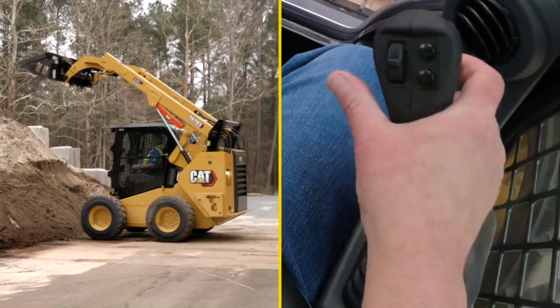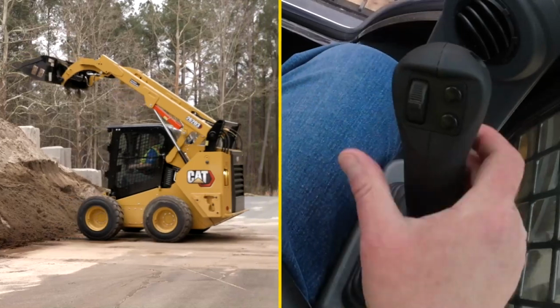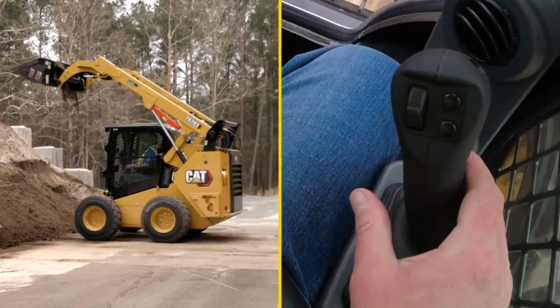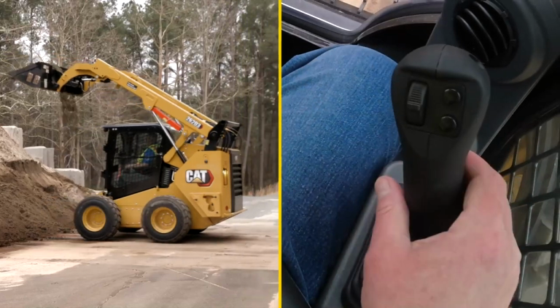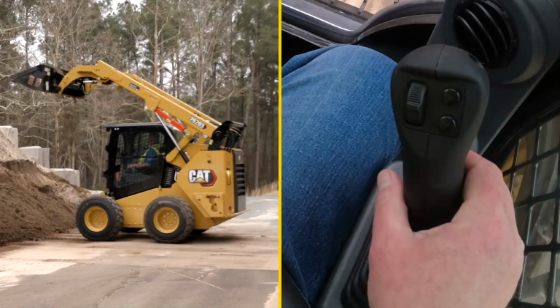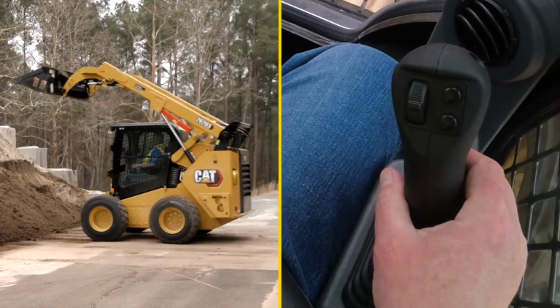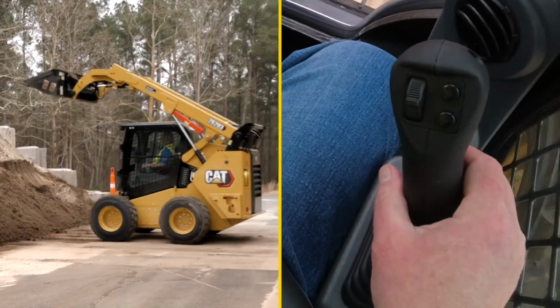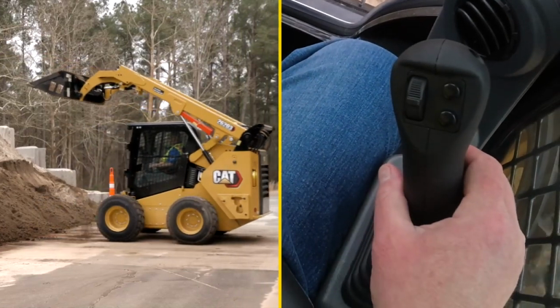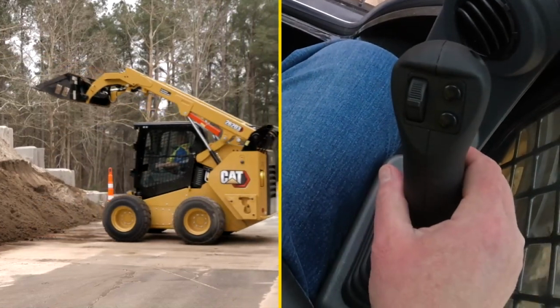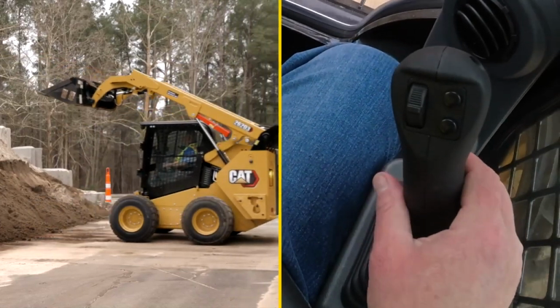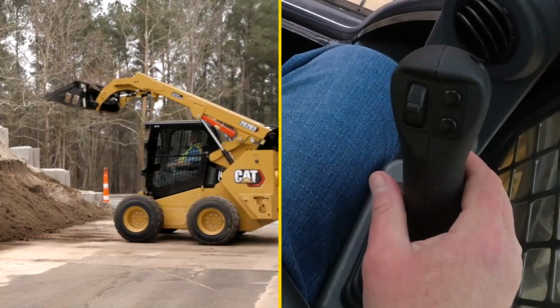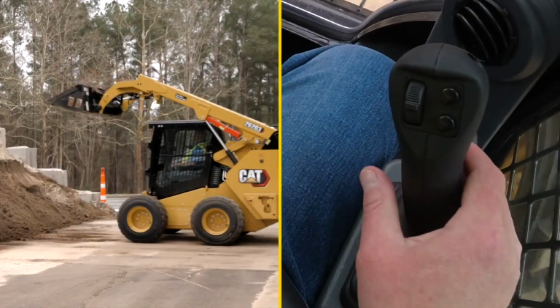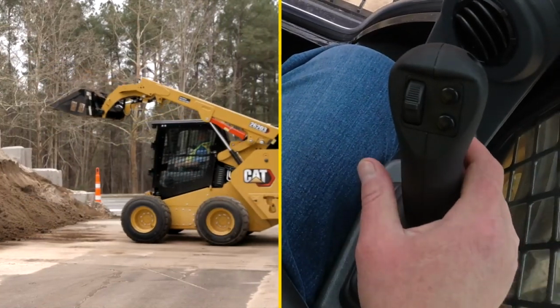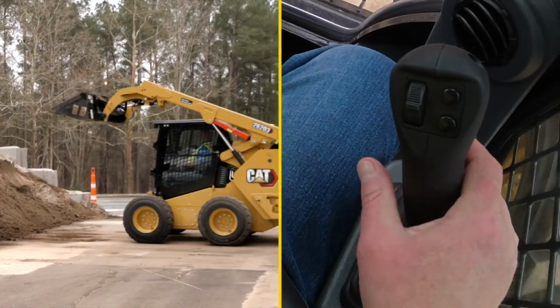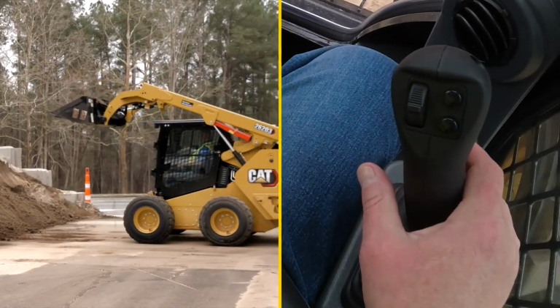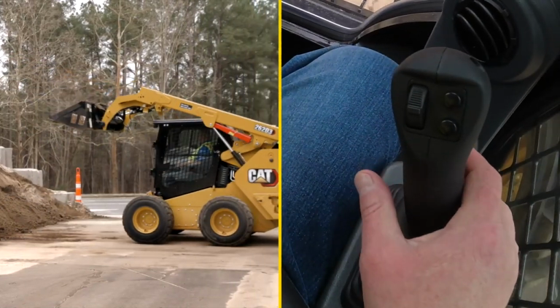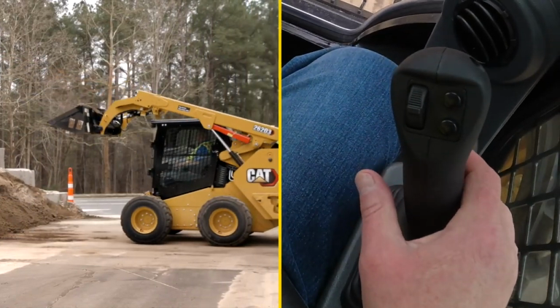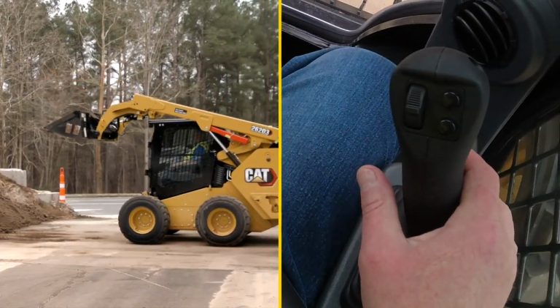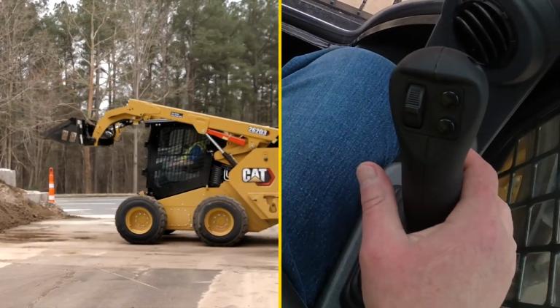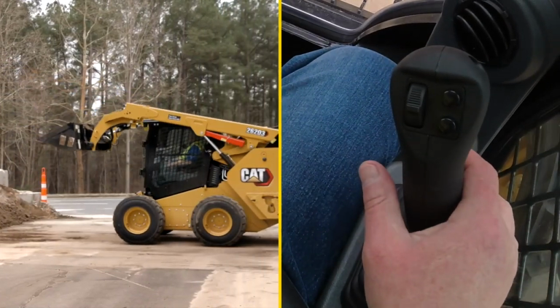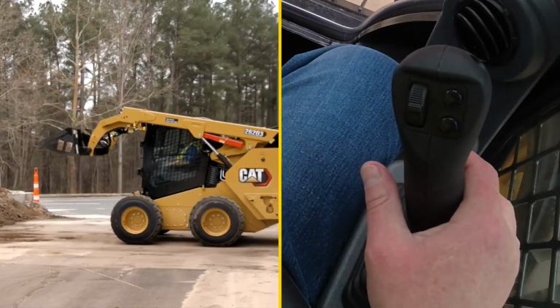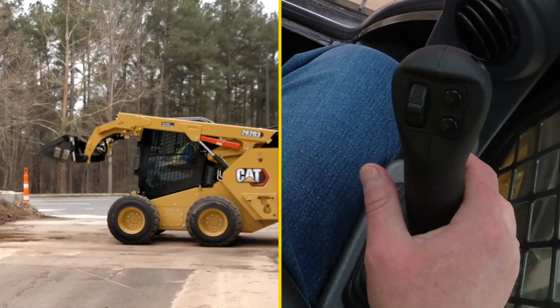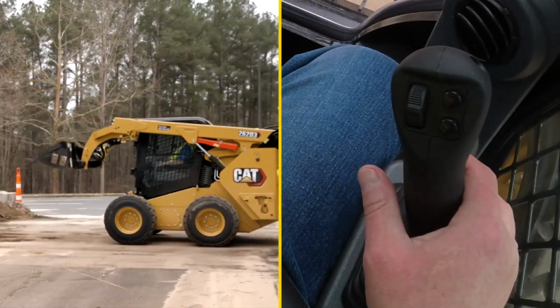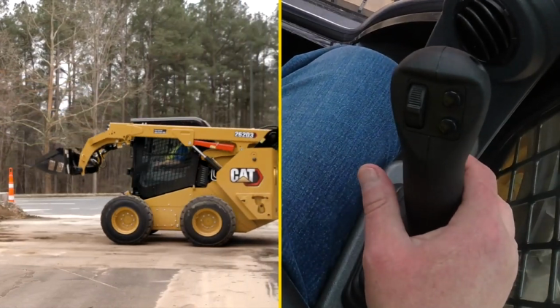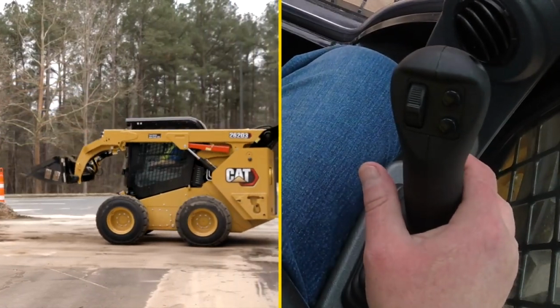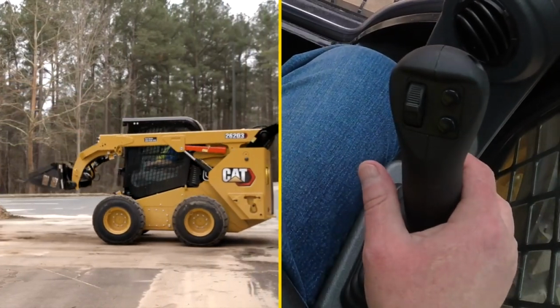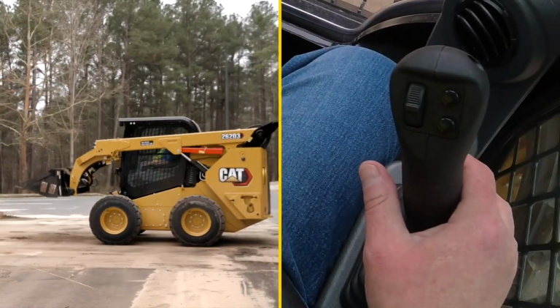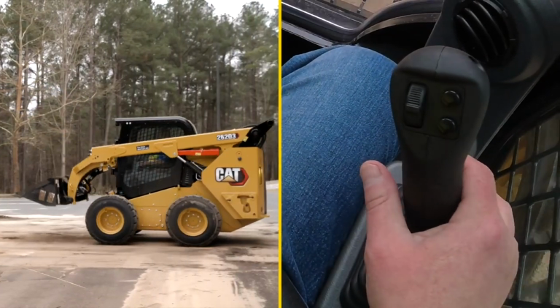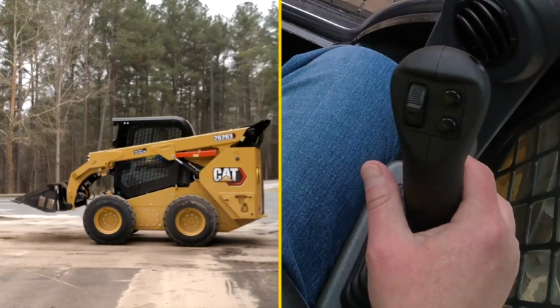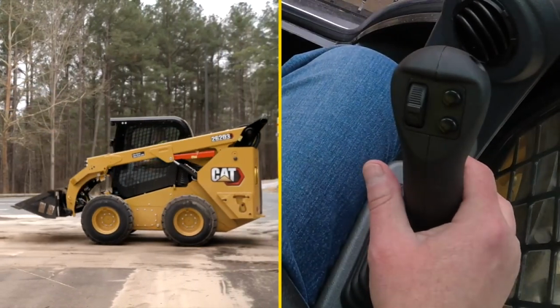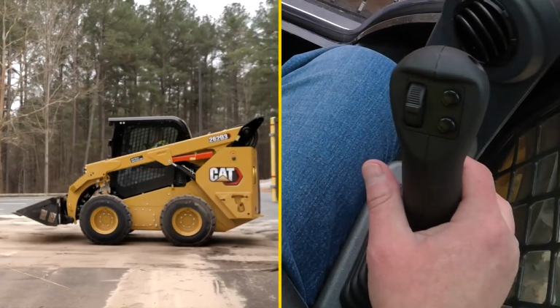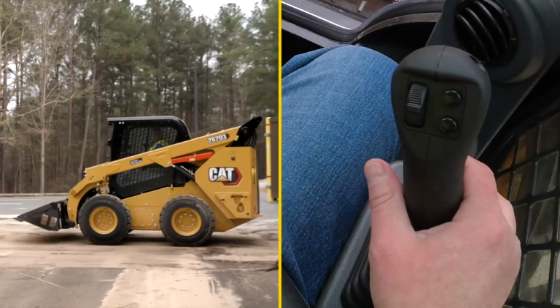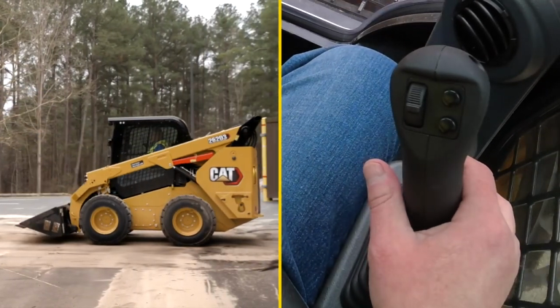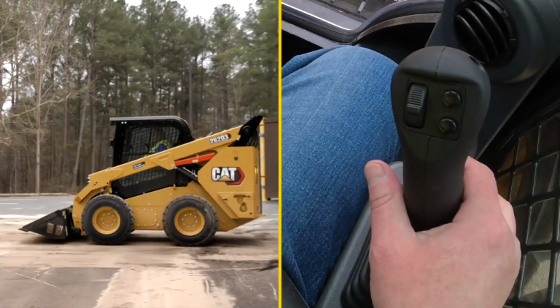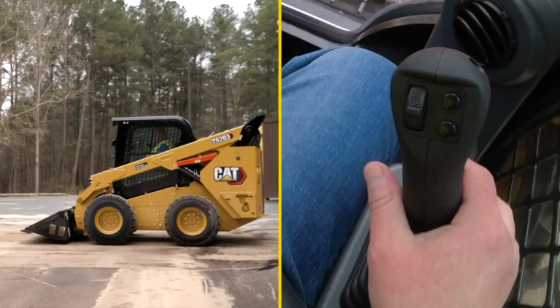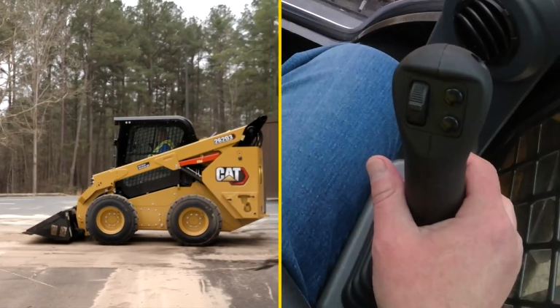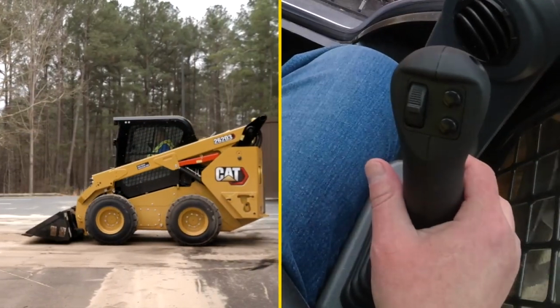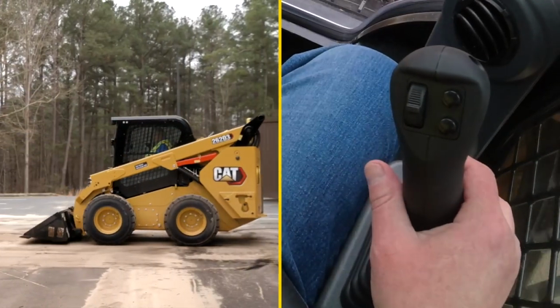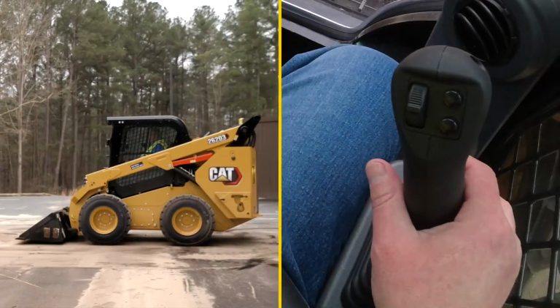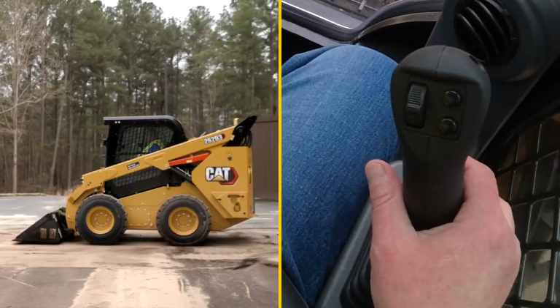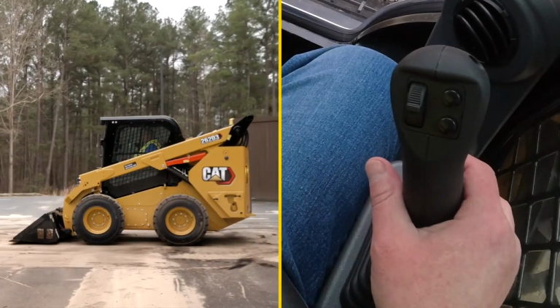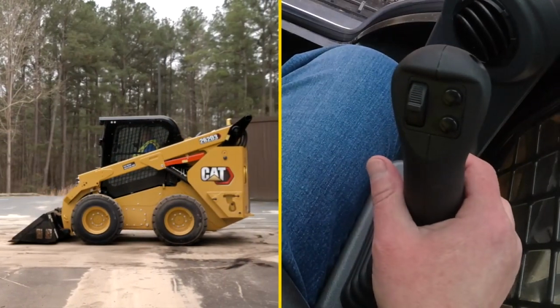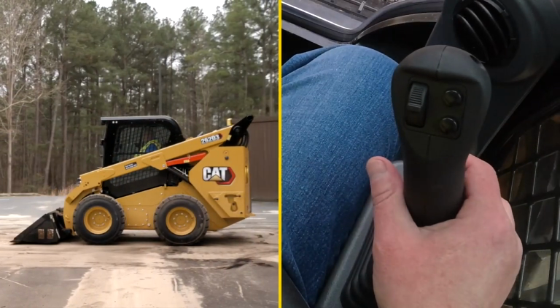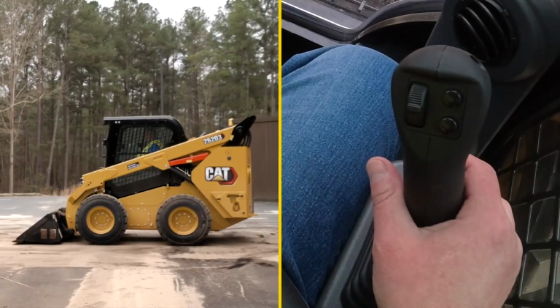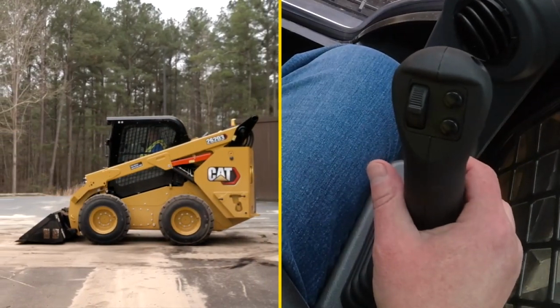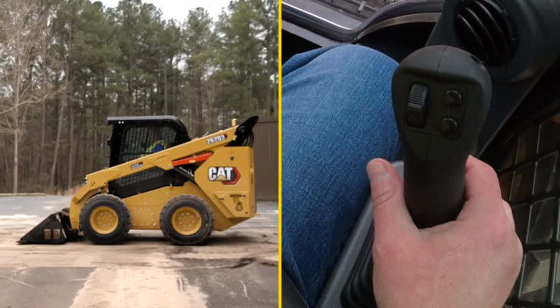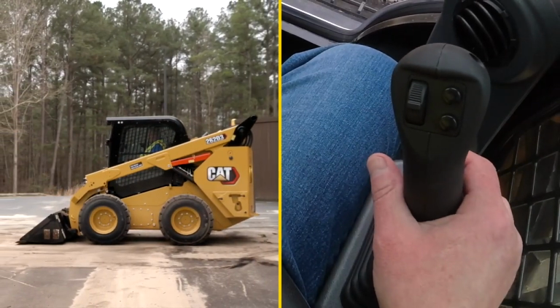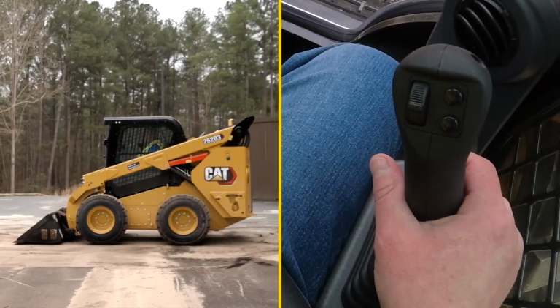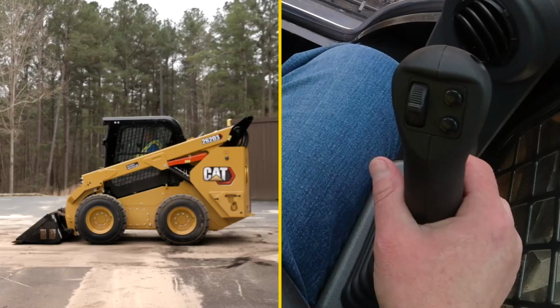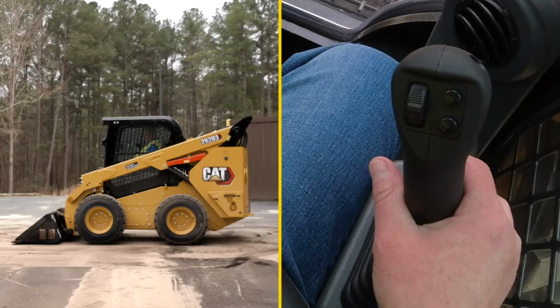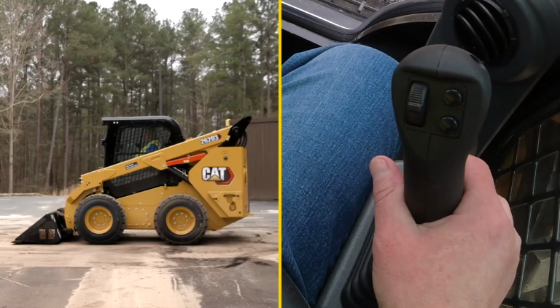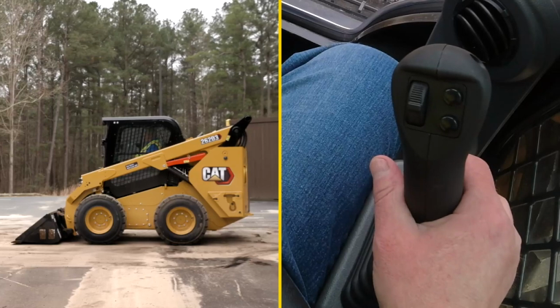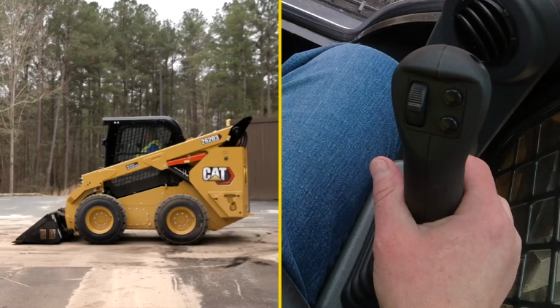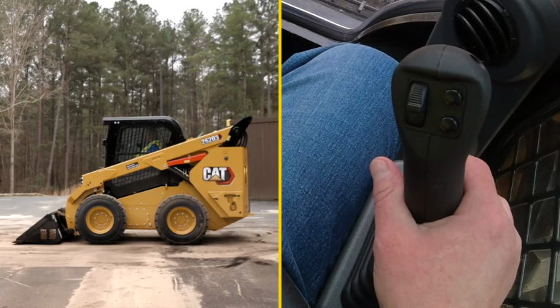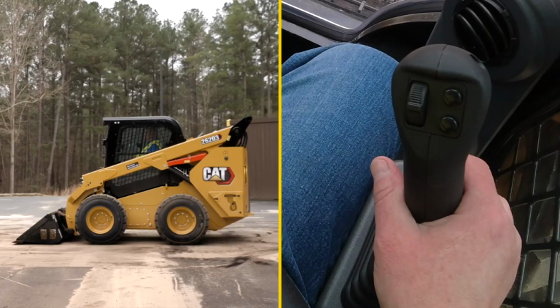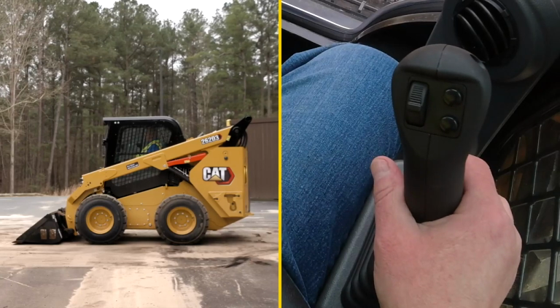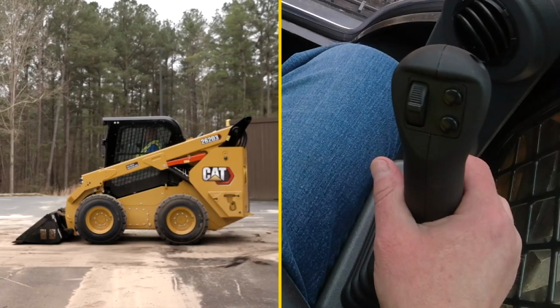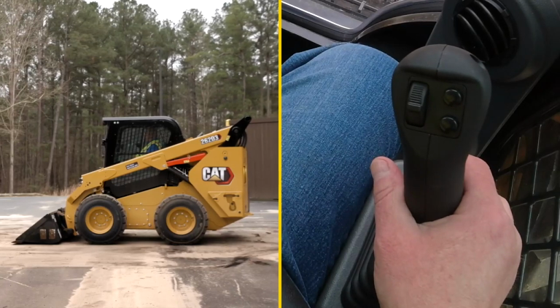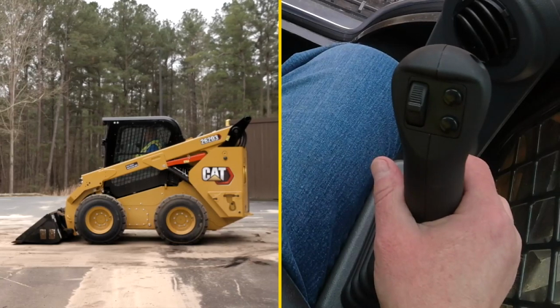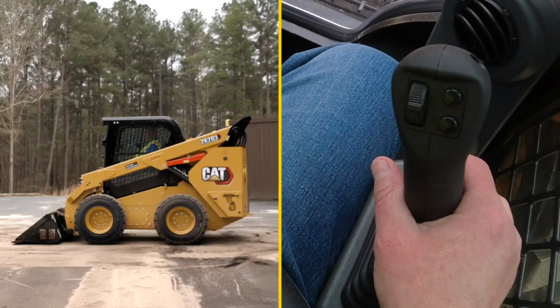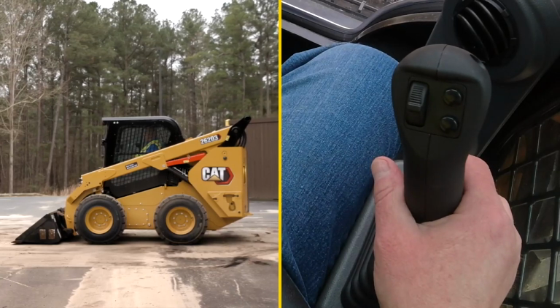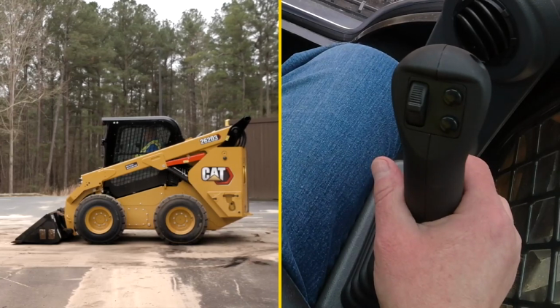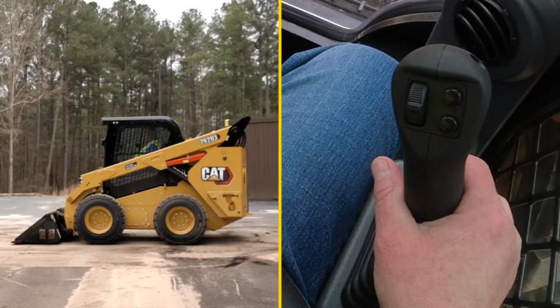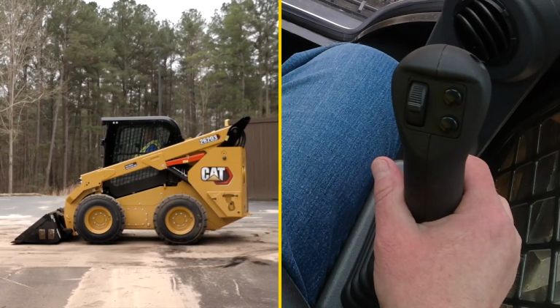There you go. The arms lower and you have the bucket returned to the selected angle, ready to attack the pile again and make another cycle for your truckload.